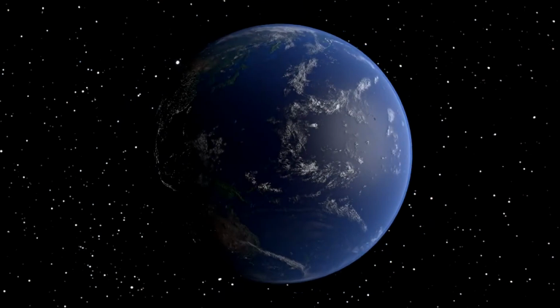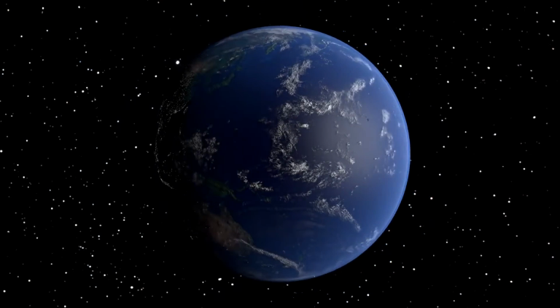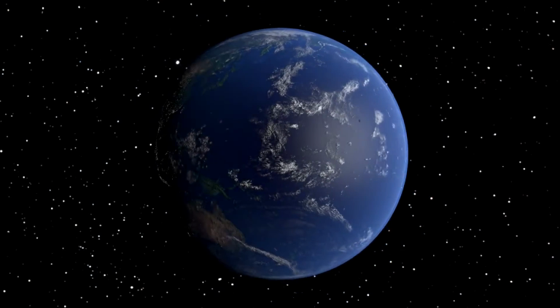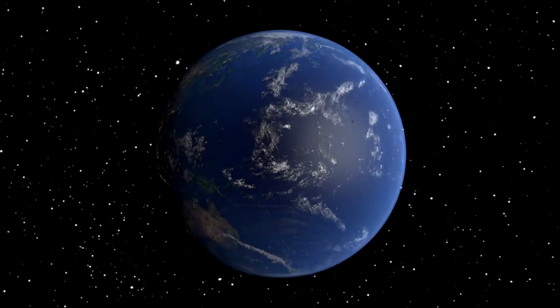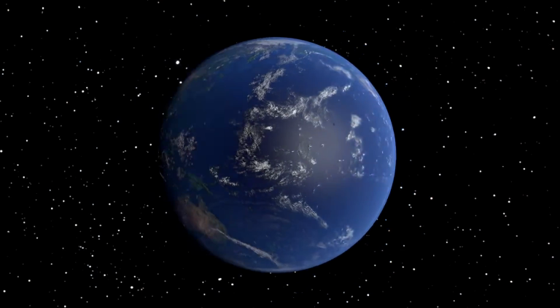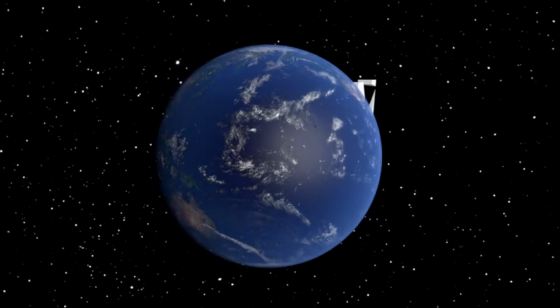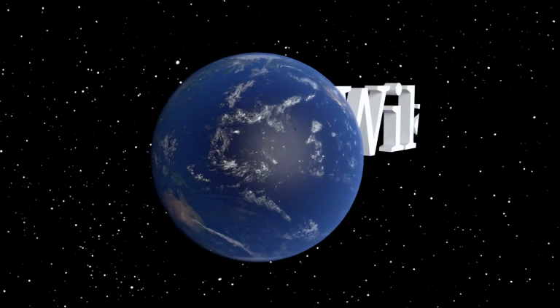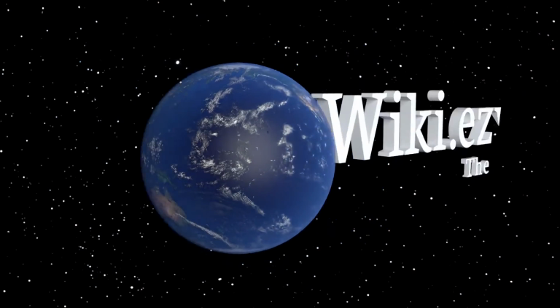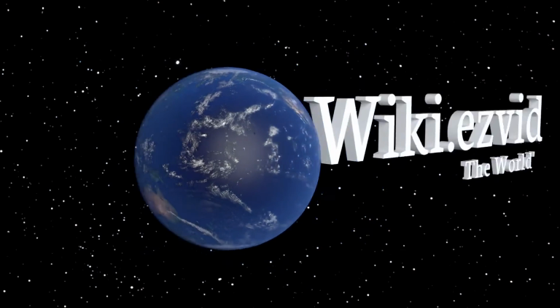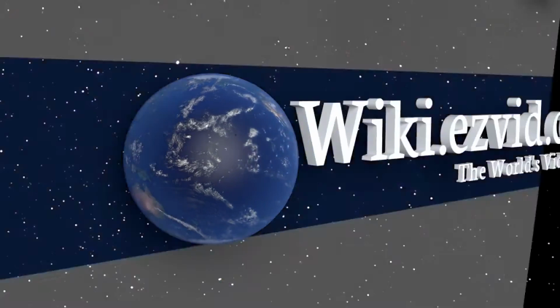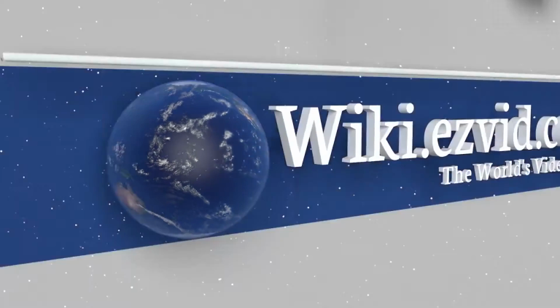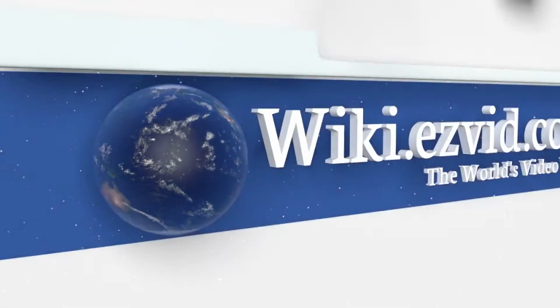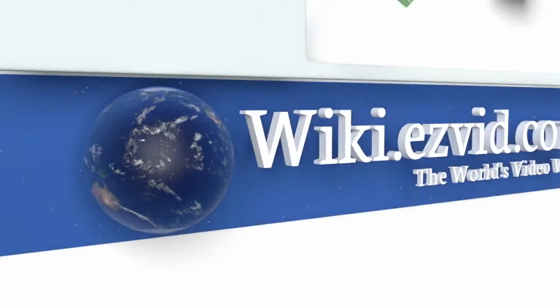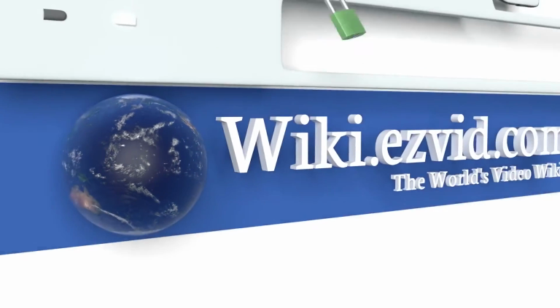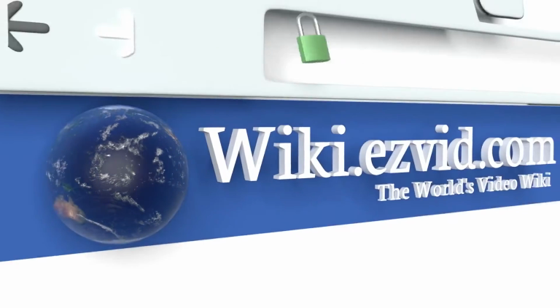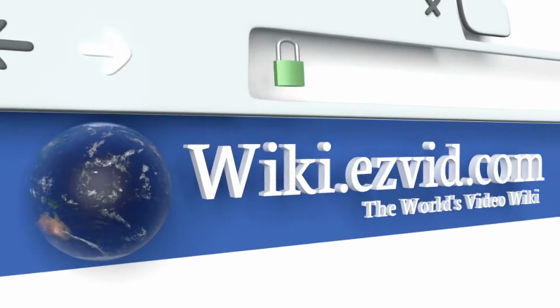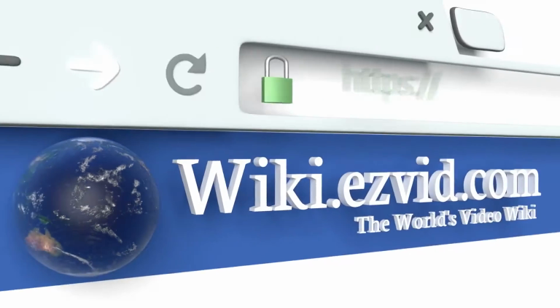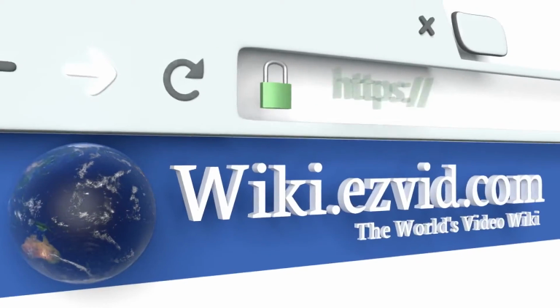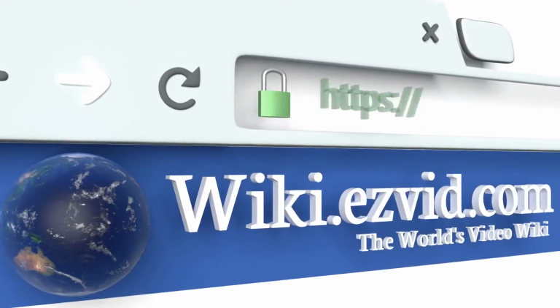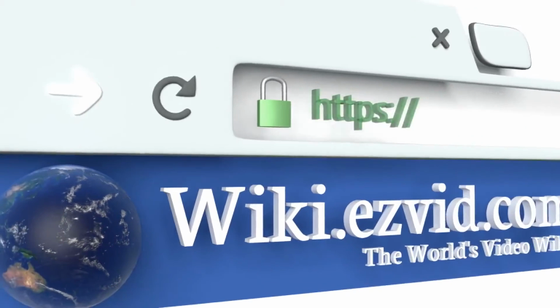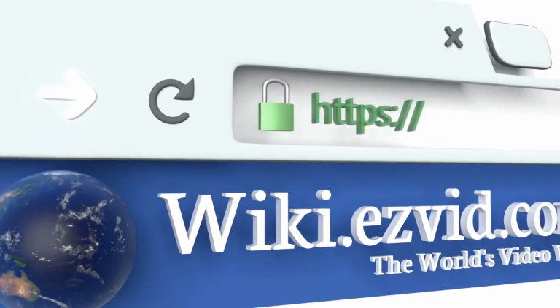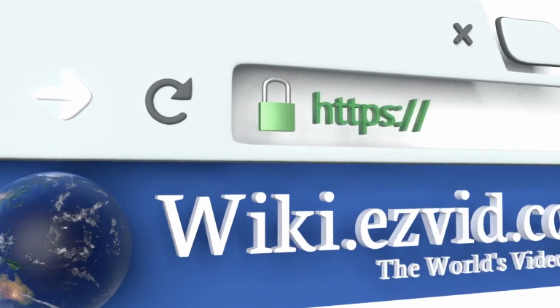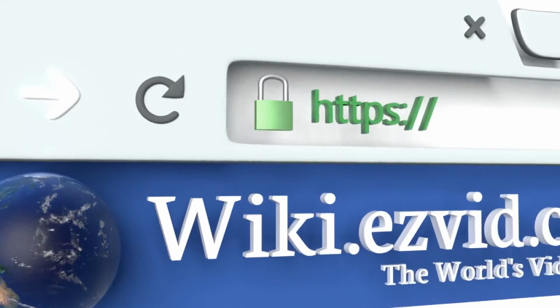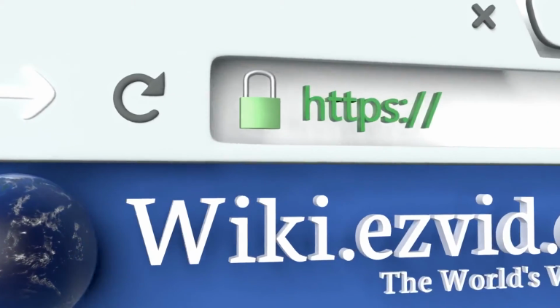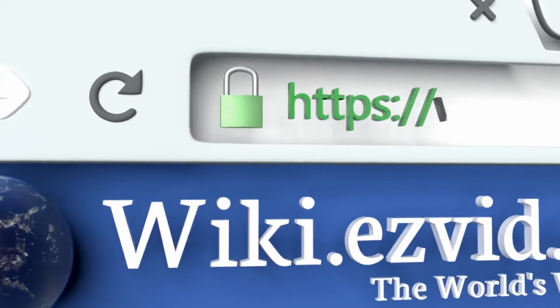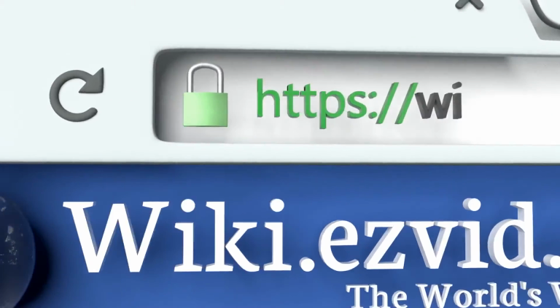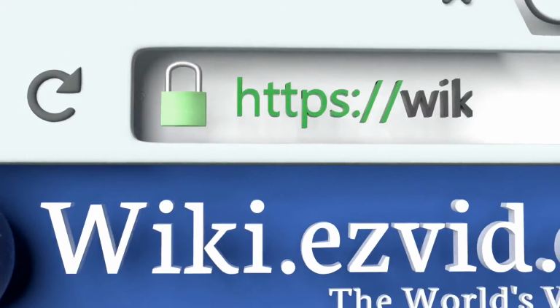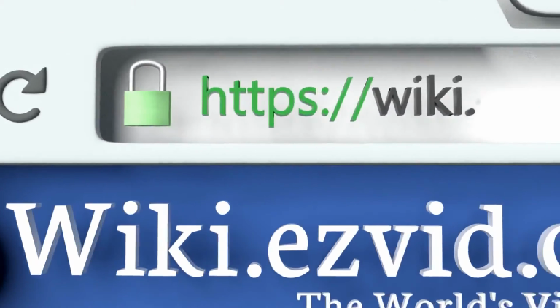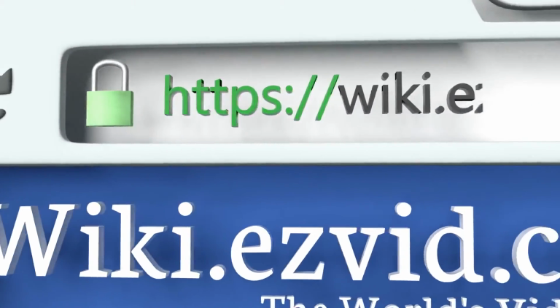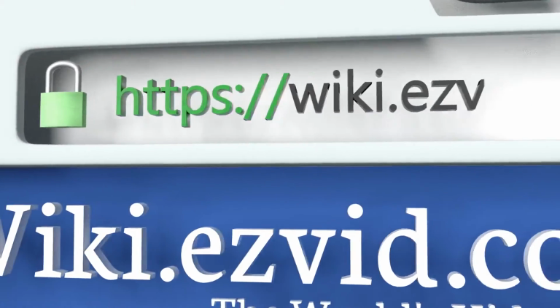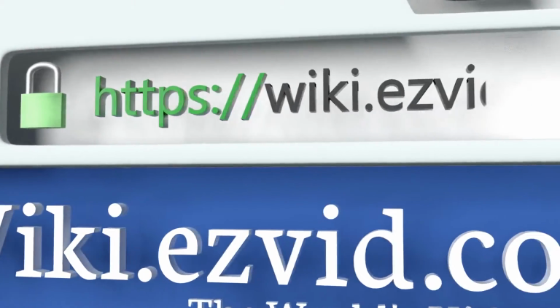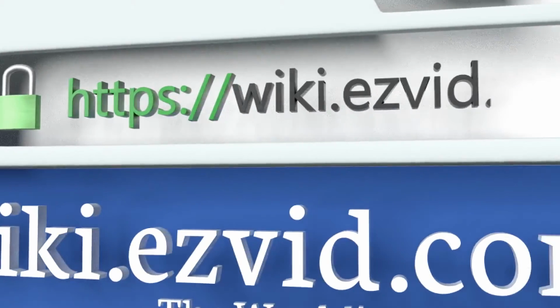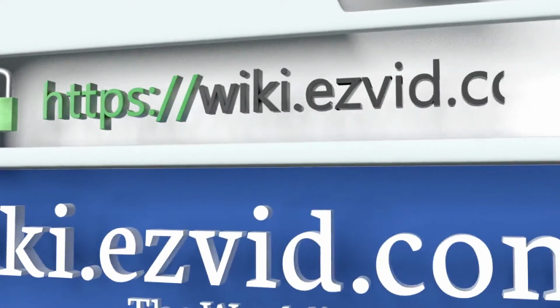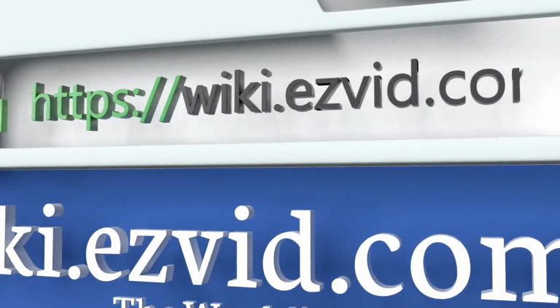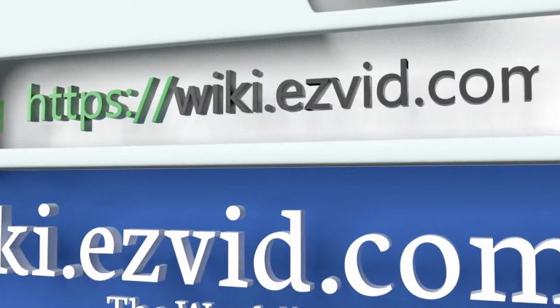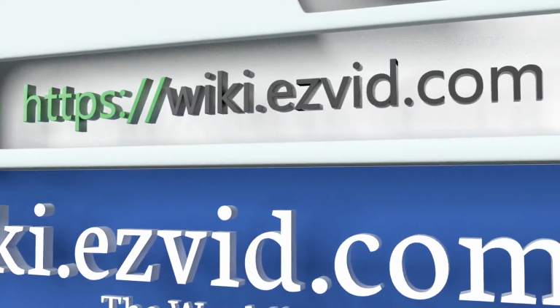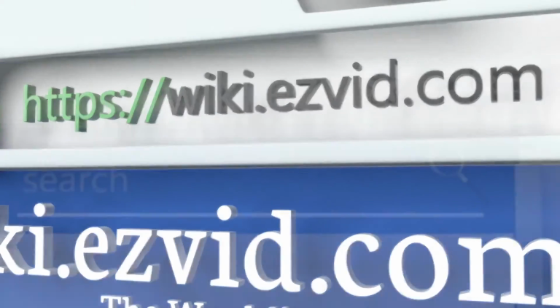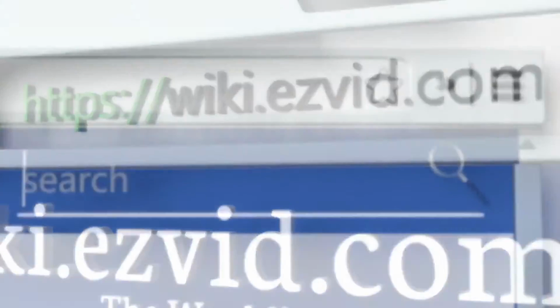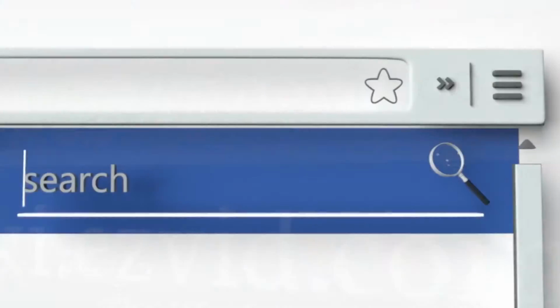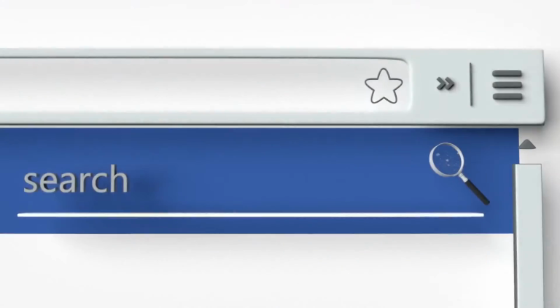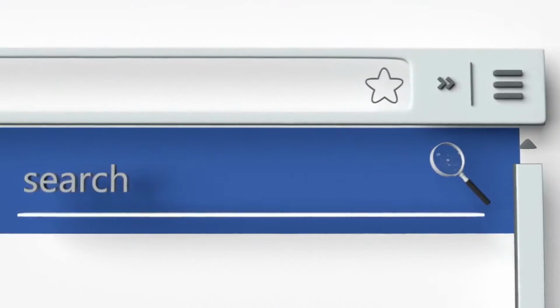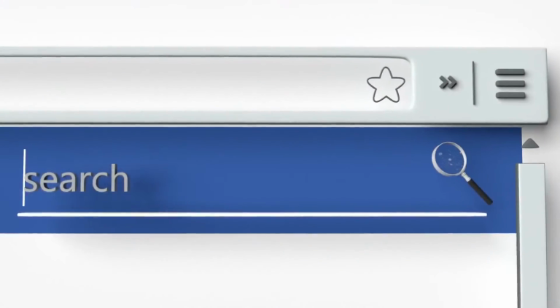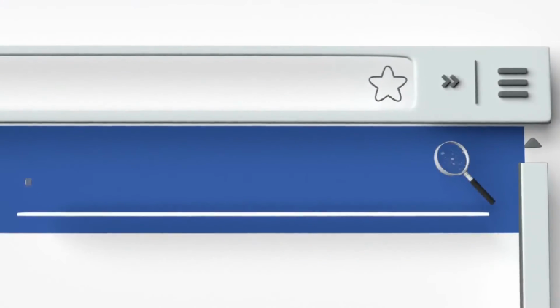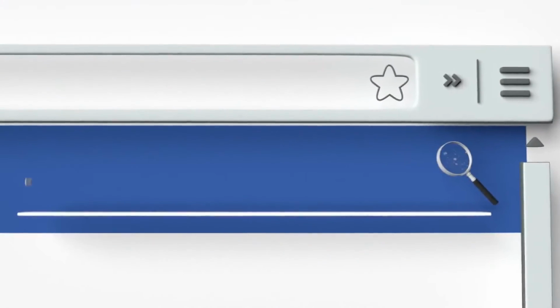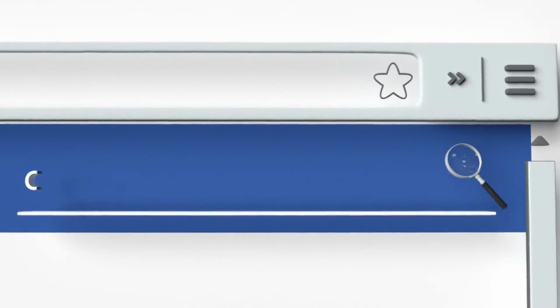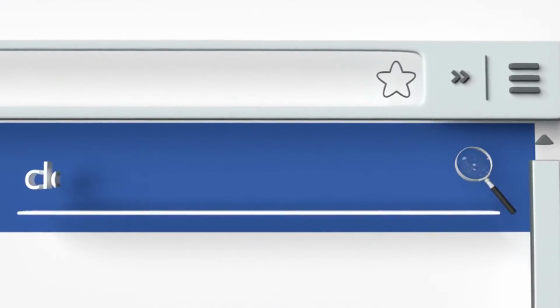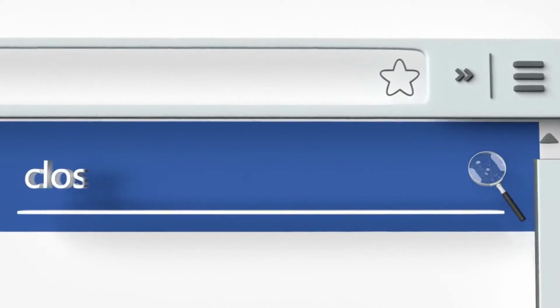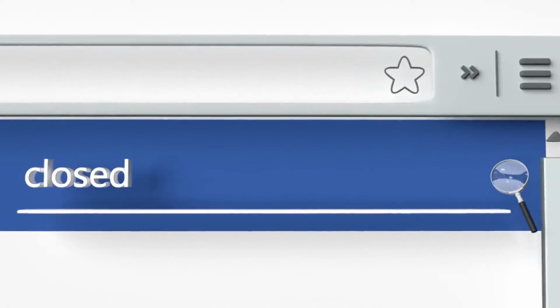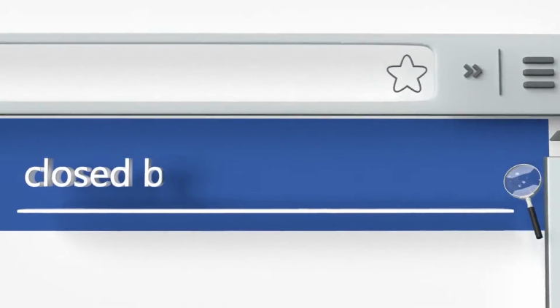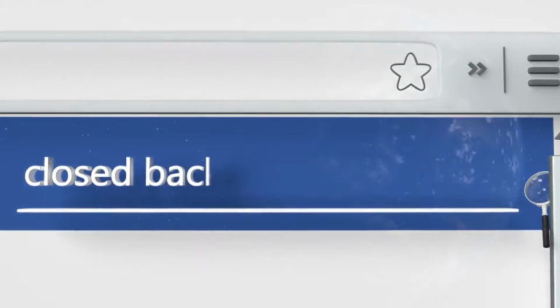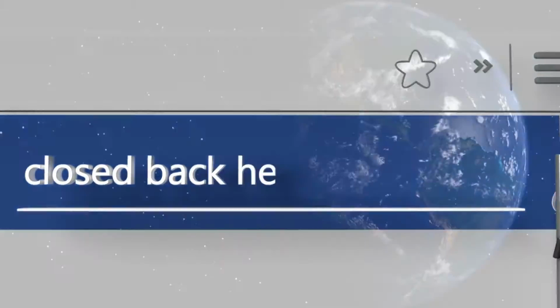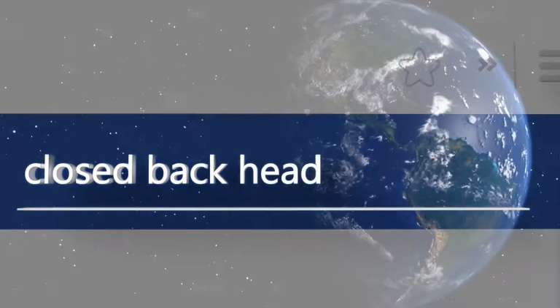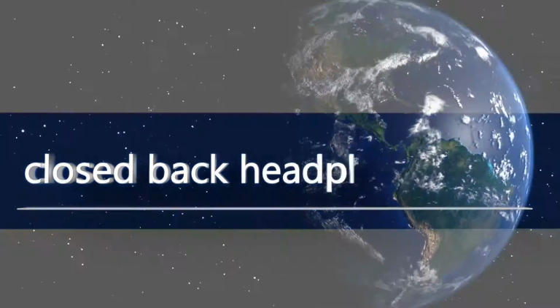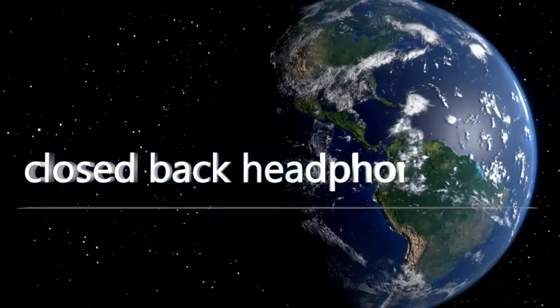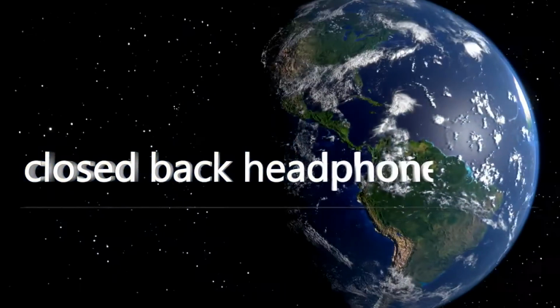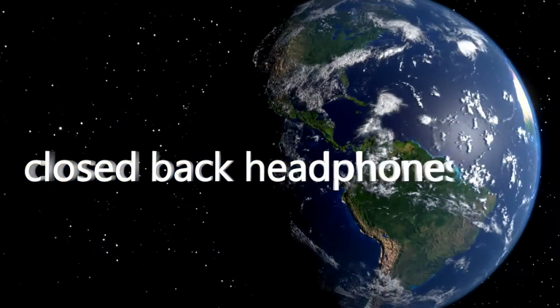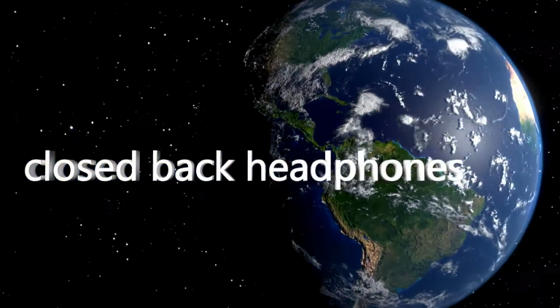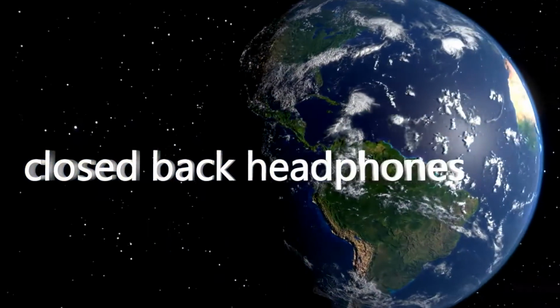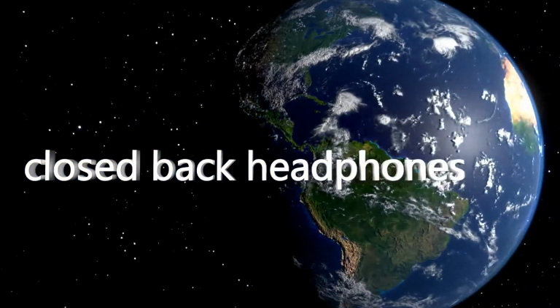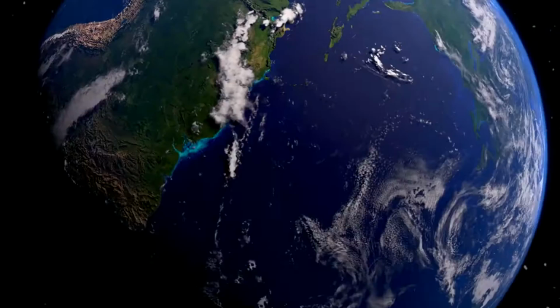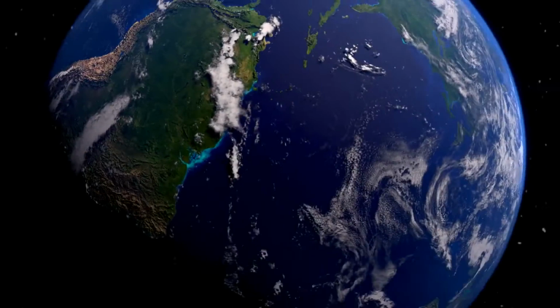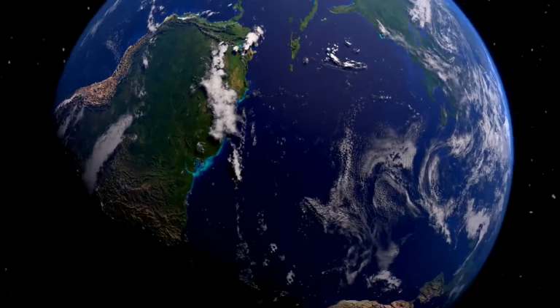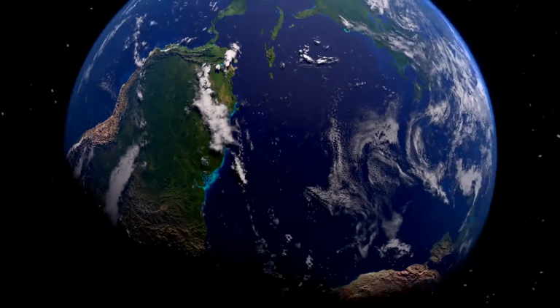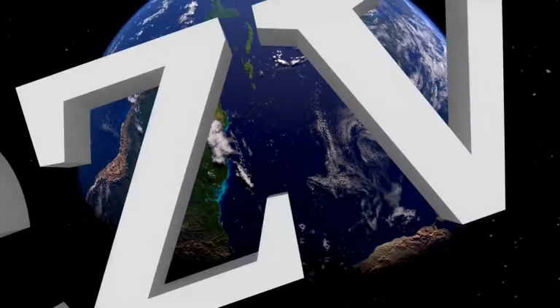To see all of our choices, go to wiki.easyvid.com and search for closed-back headphones, or click beneath this video.